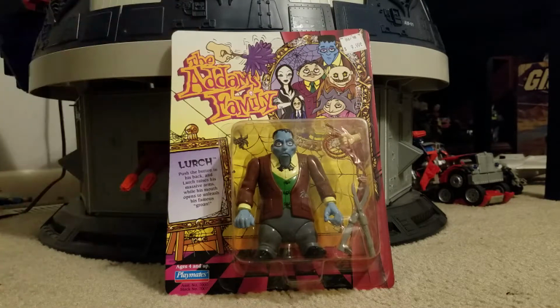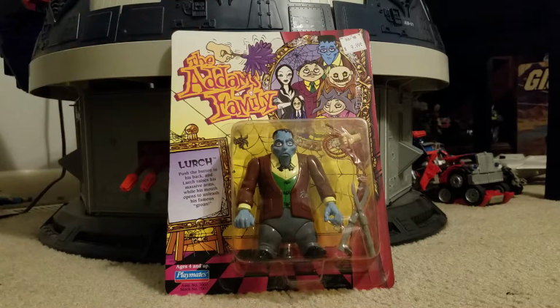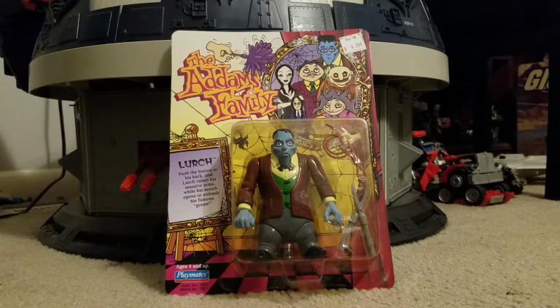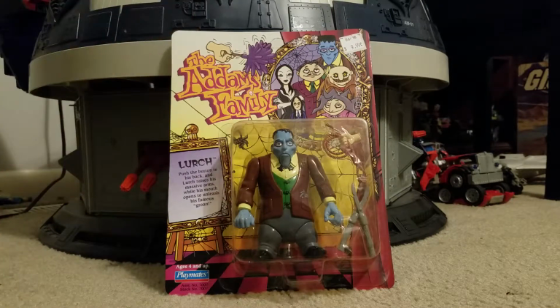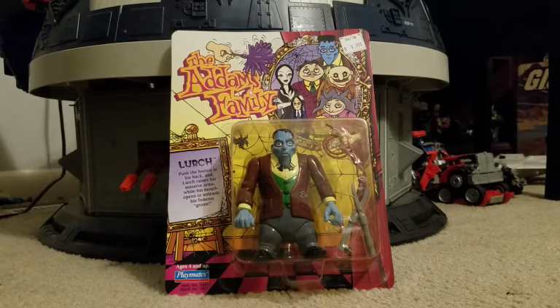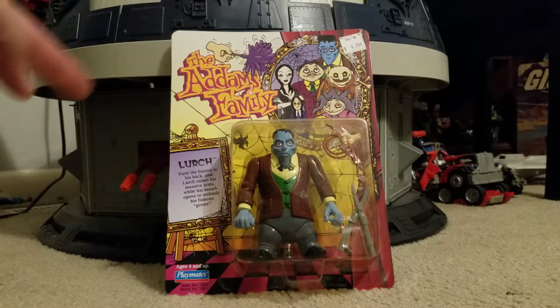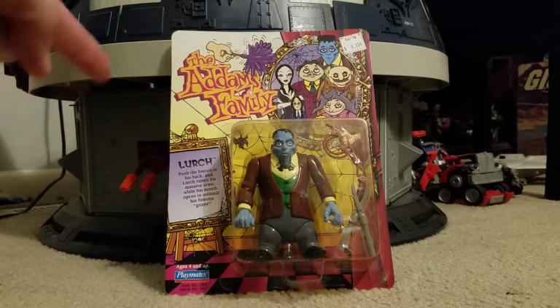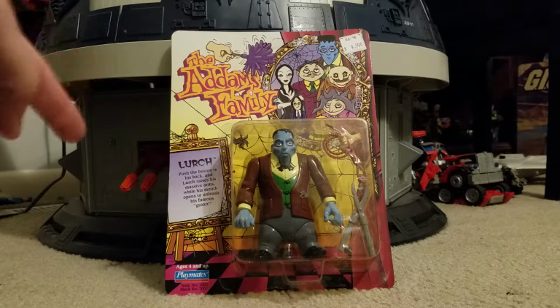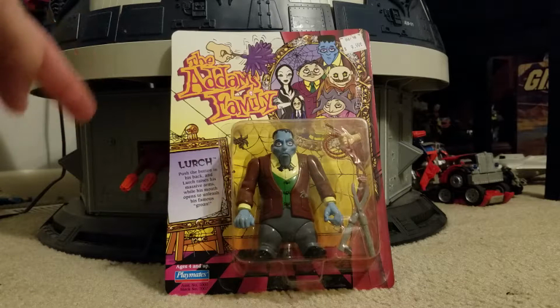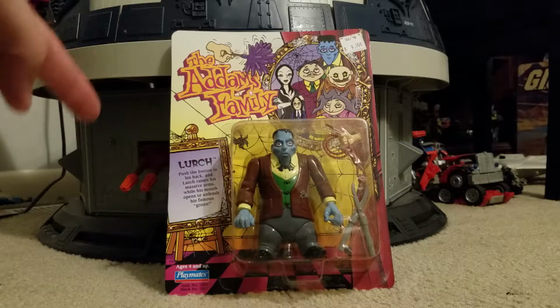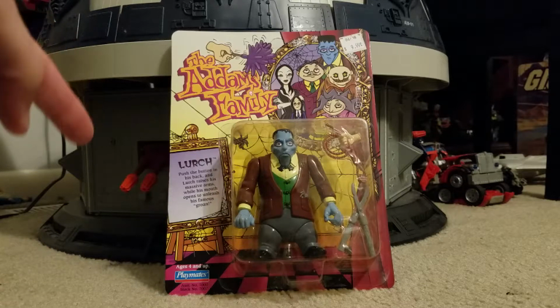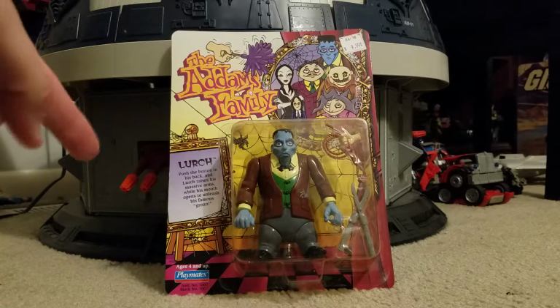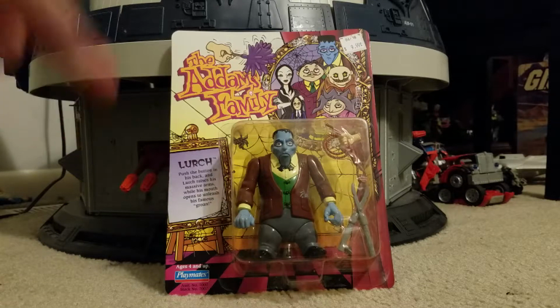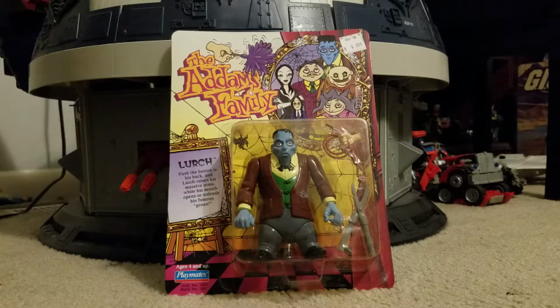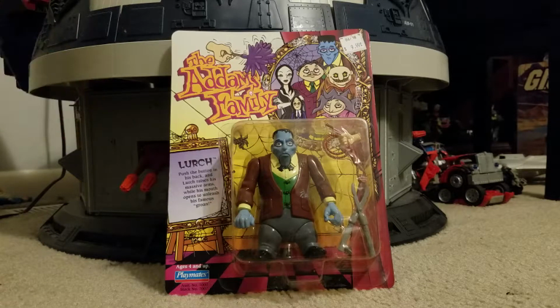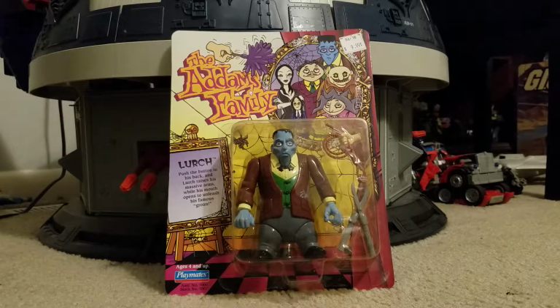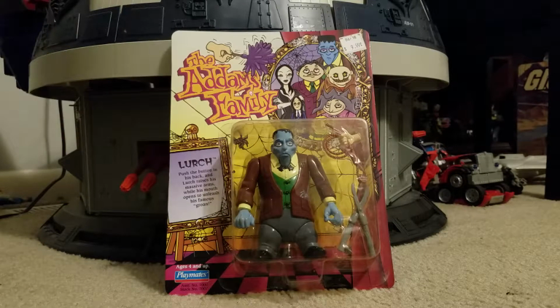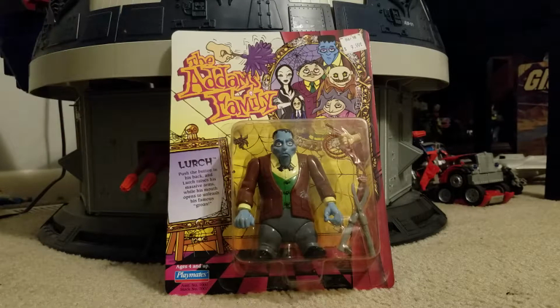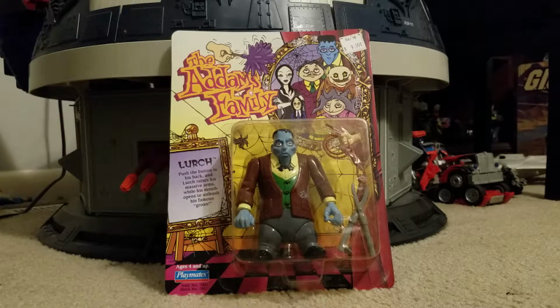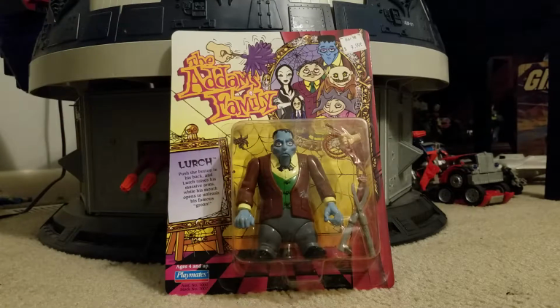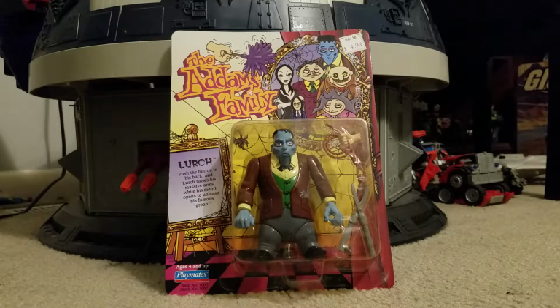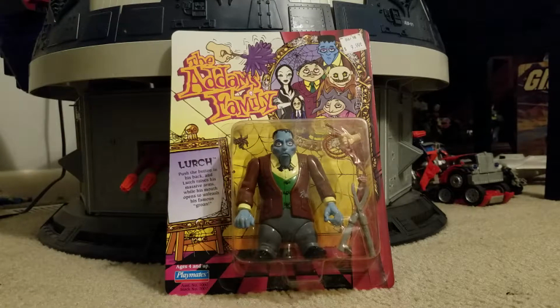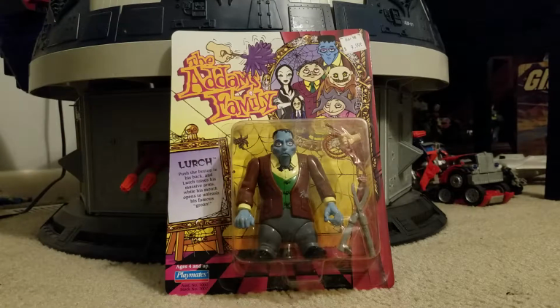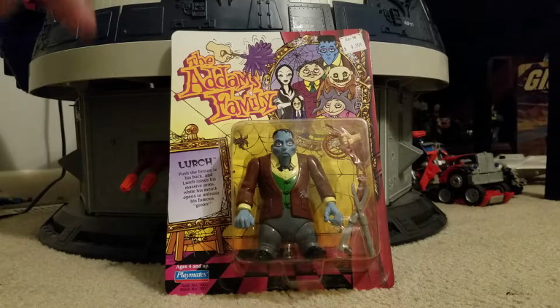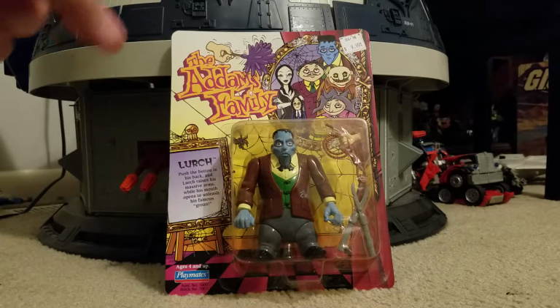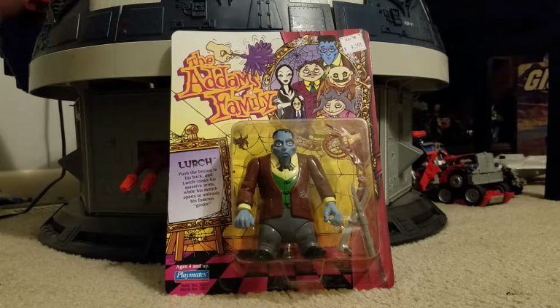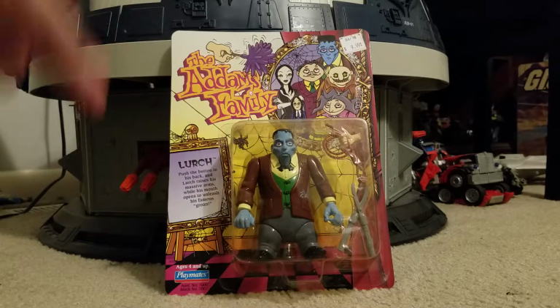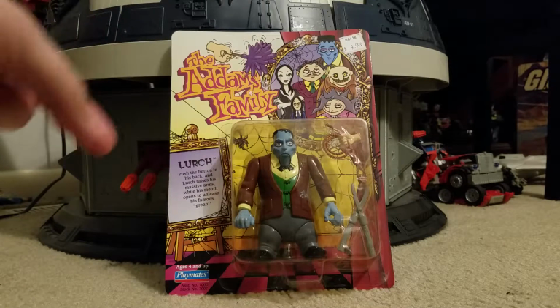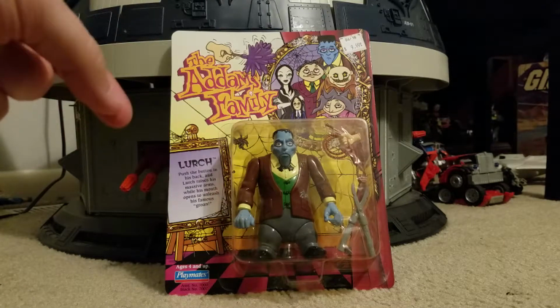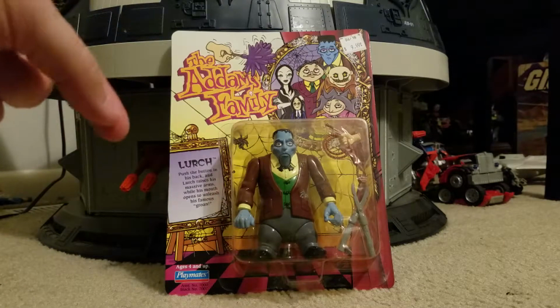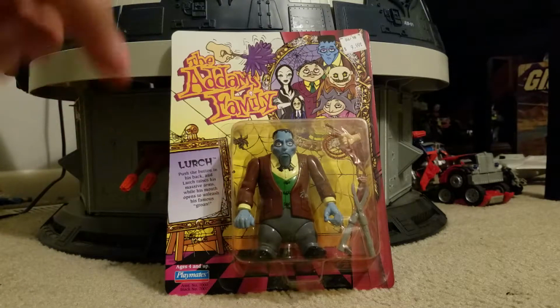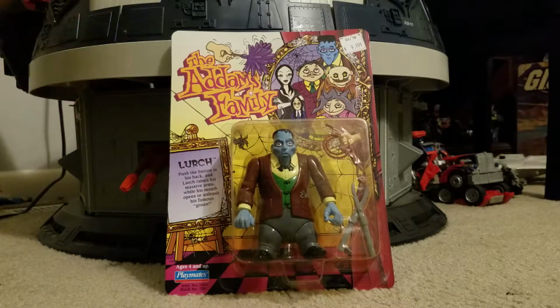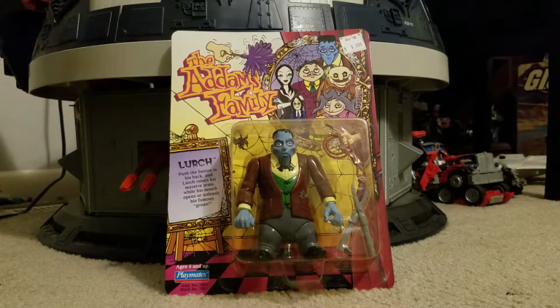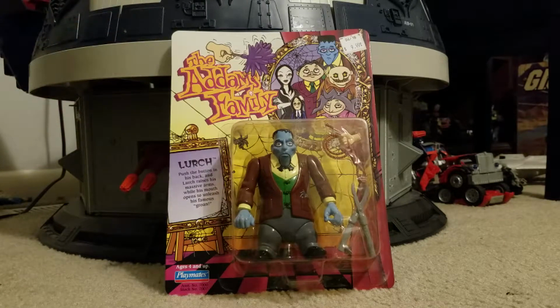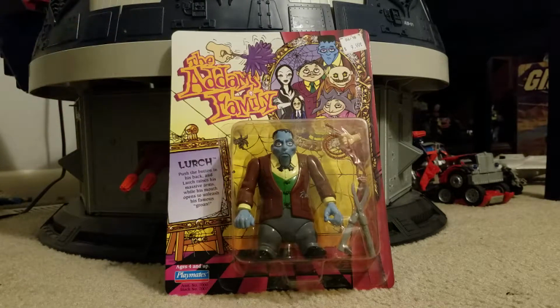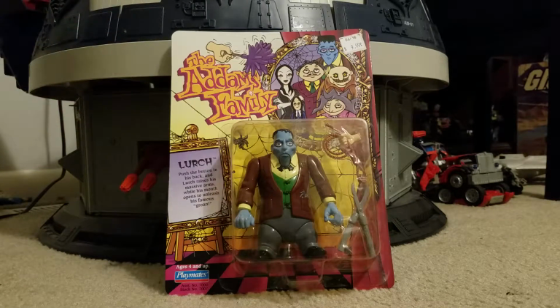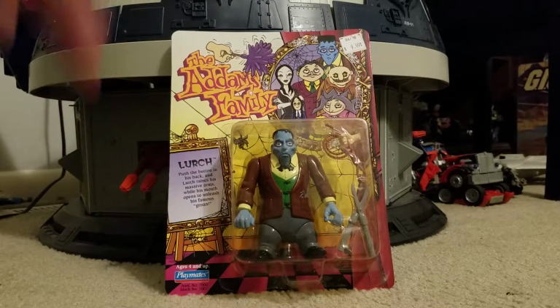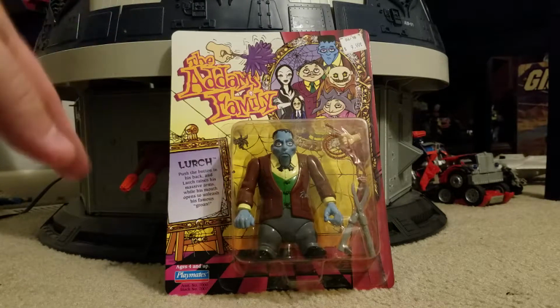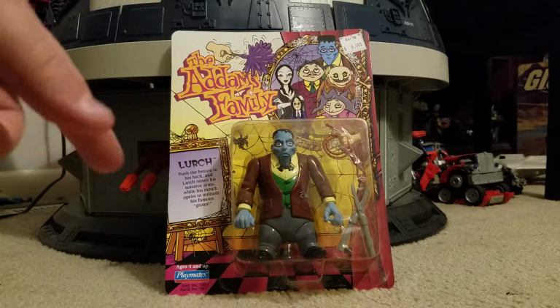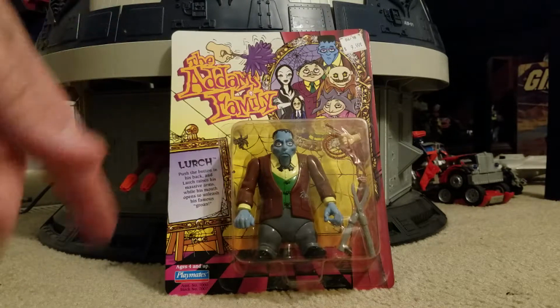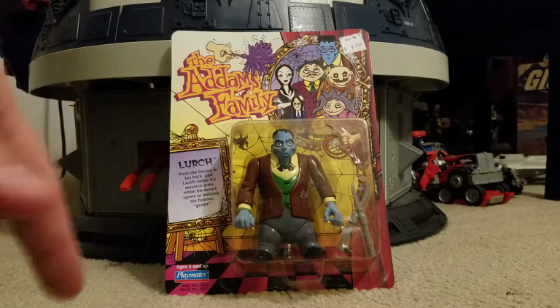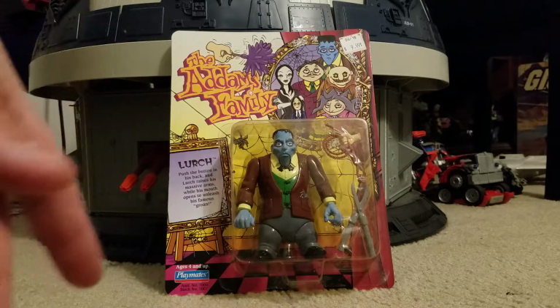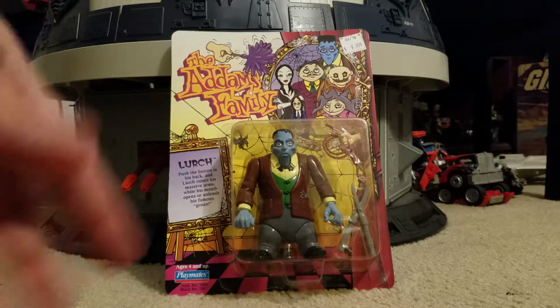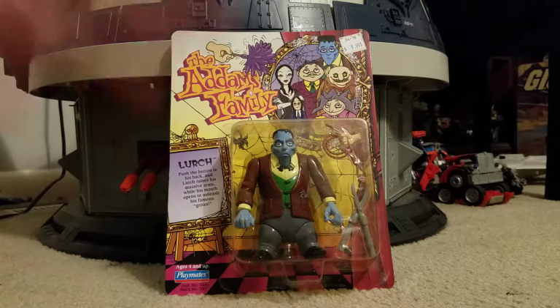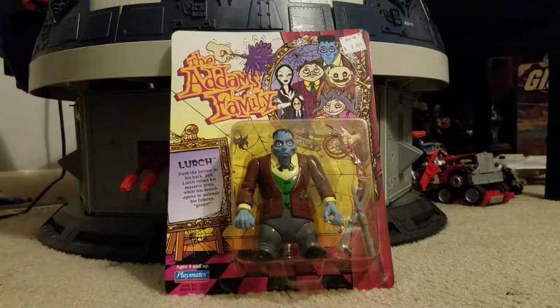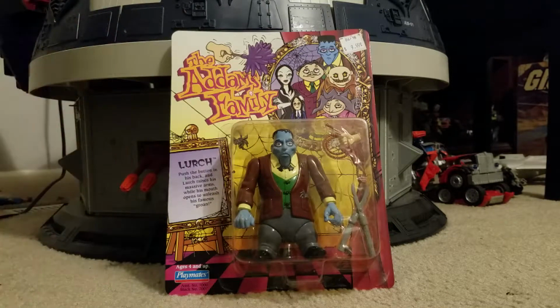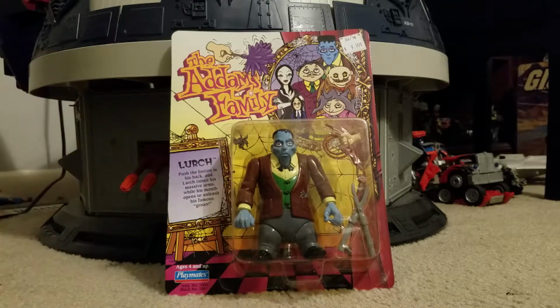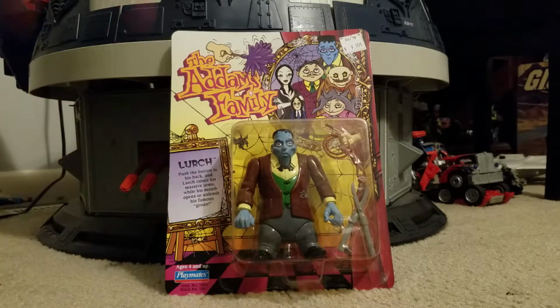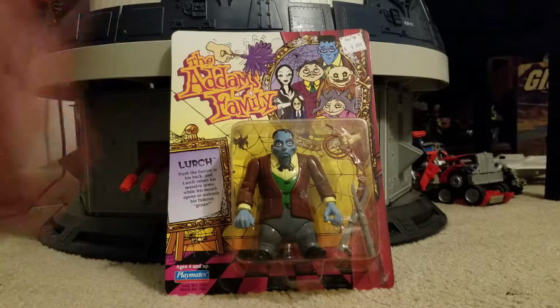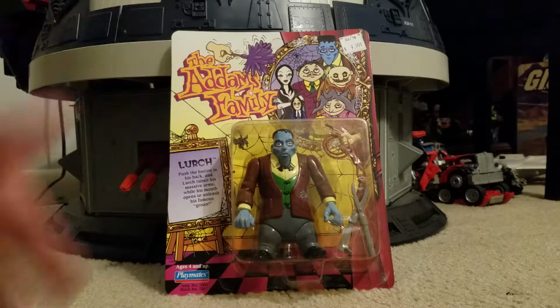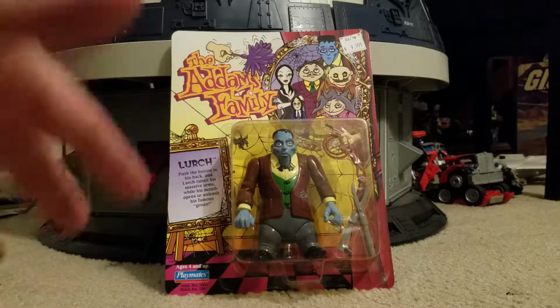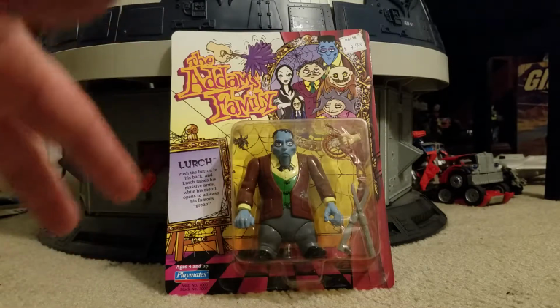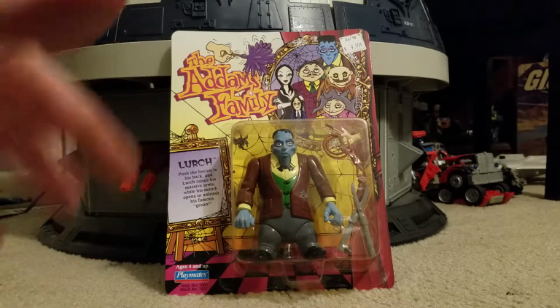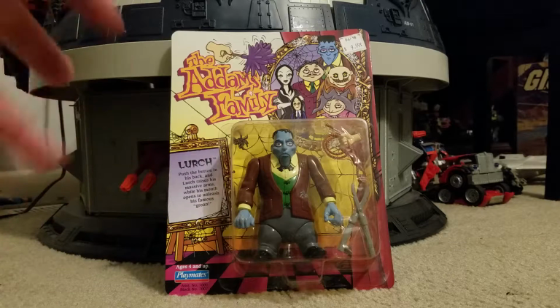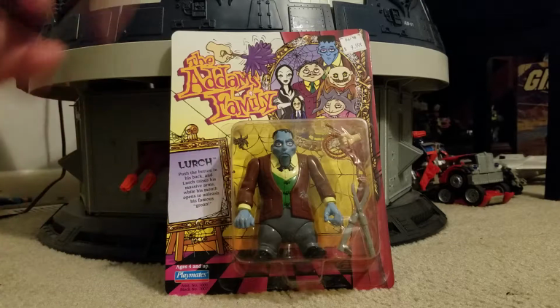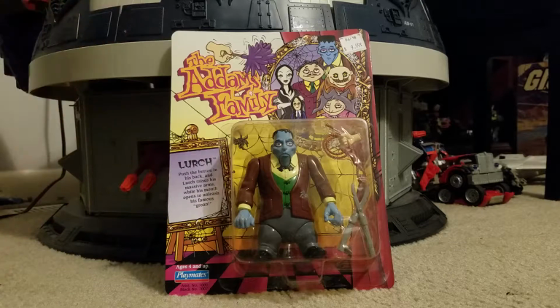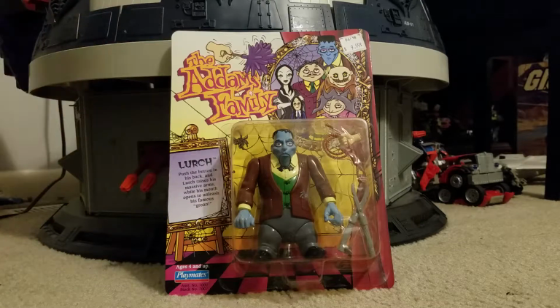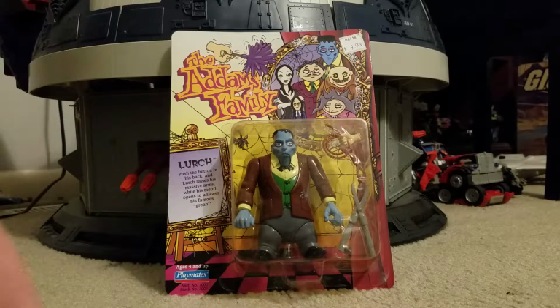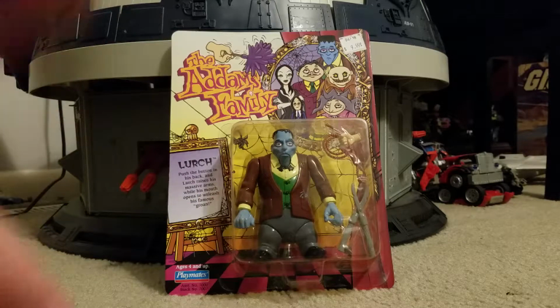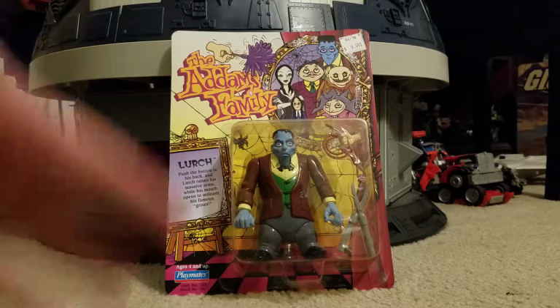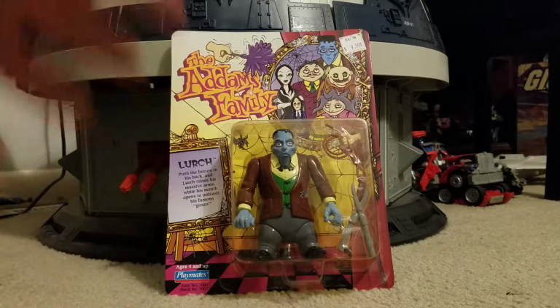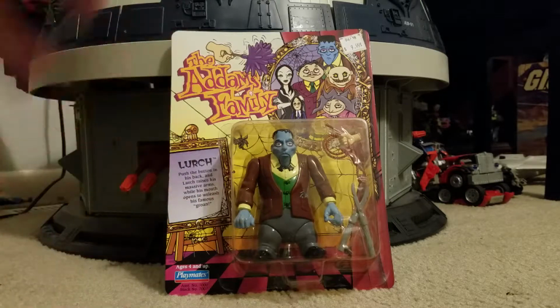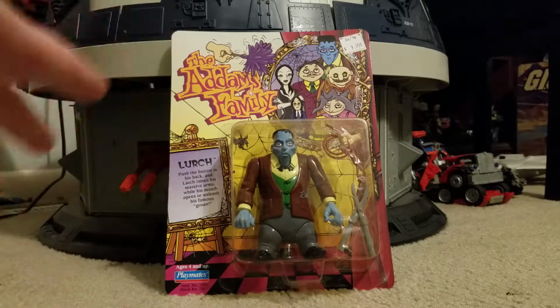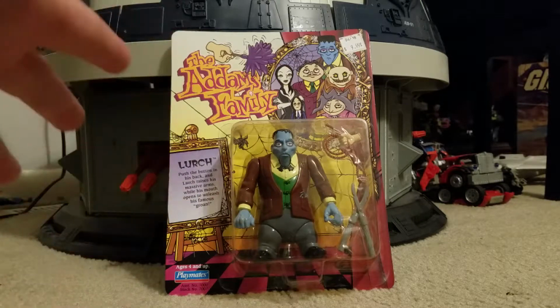And we have a cool one today. This is an Addams Family Lurch from Playmates. My voice is really horrible. From 1992.